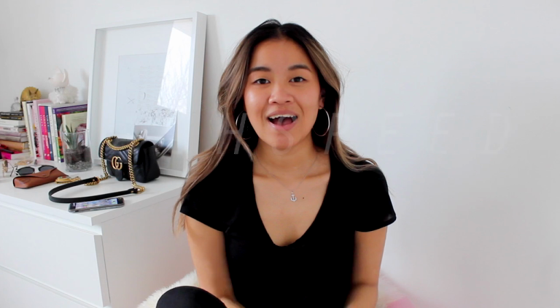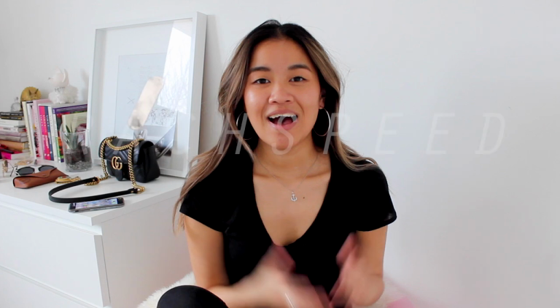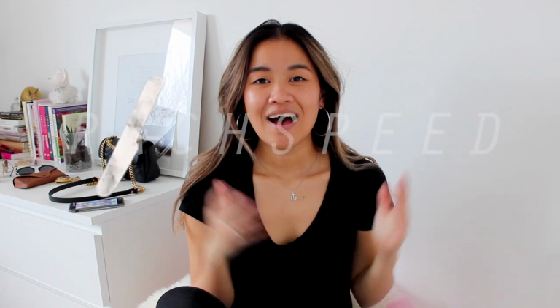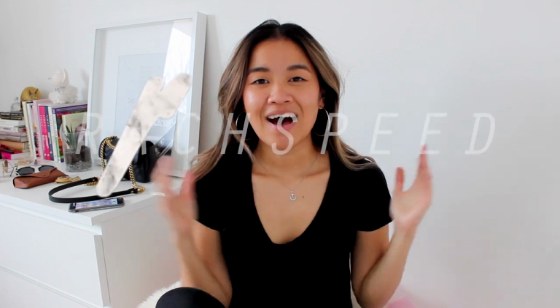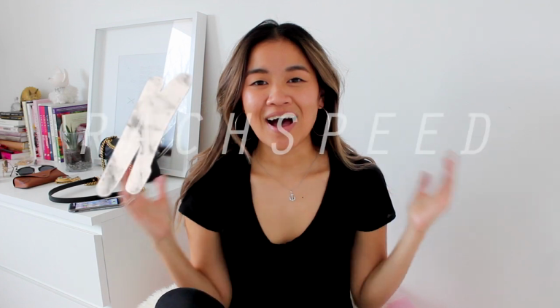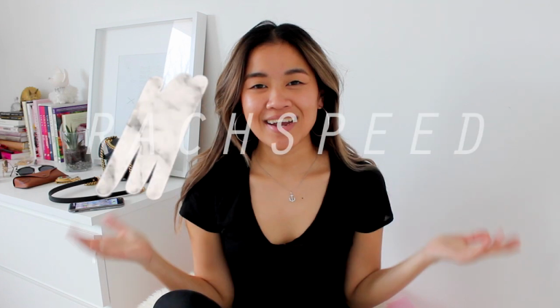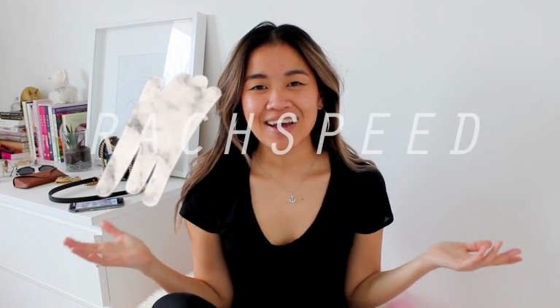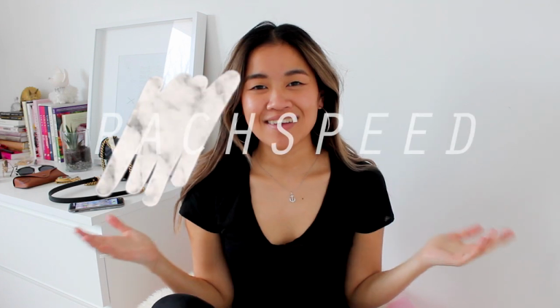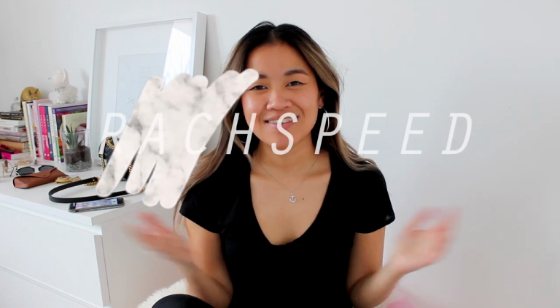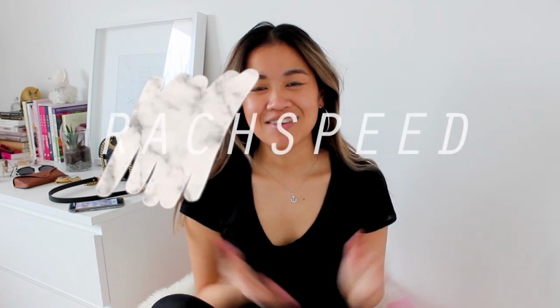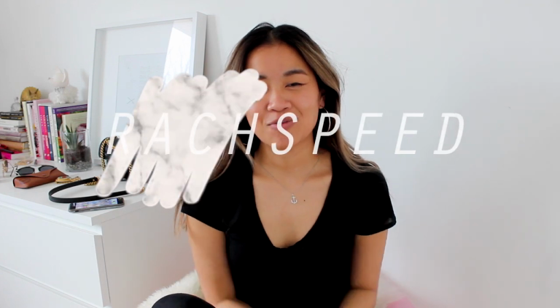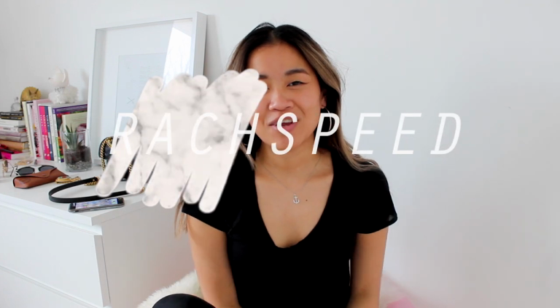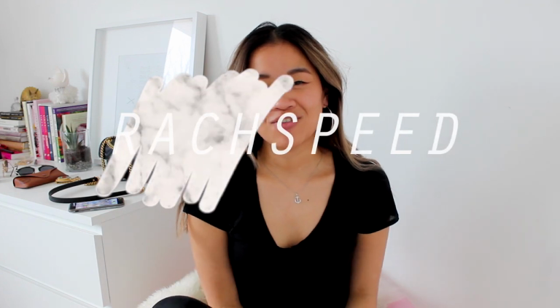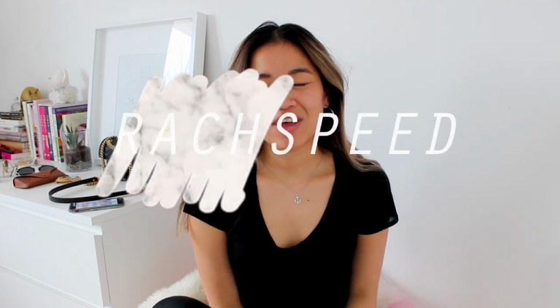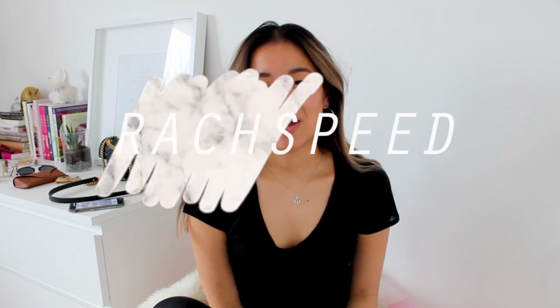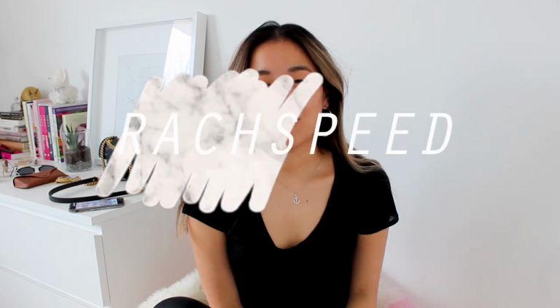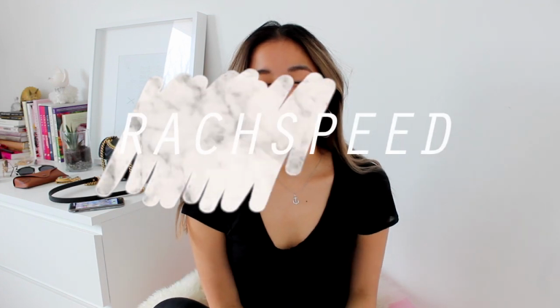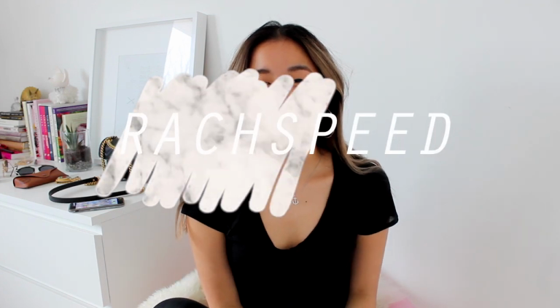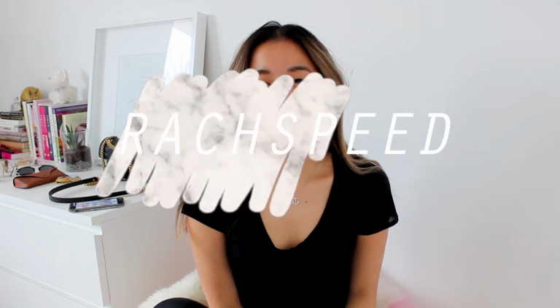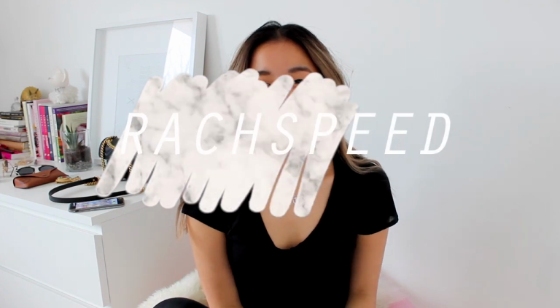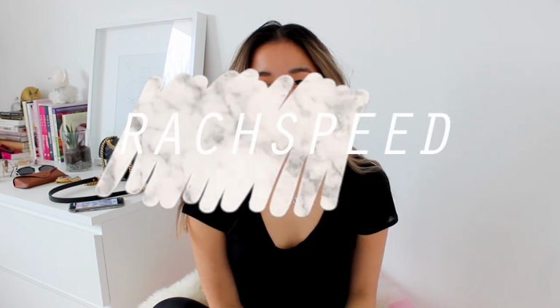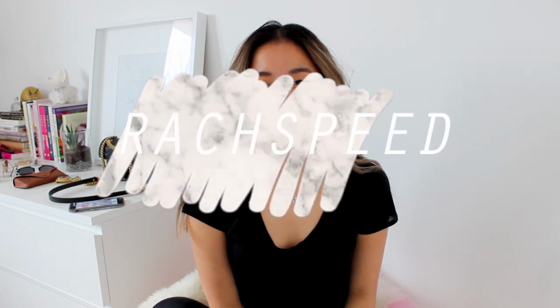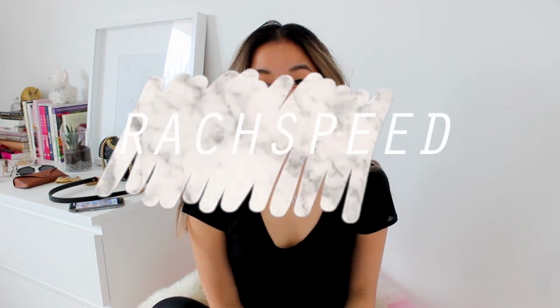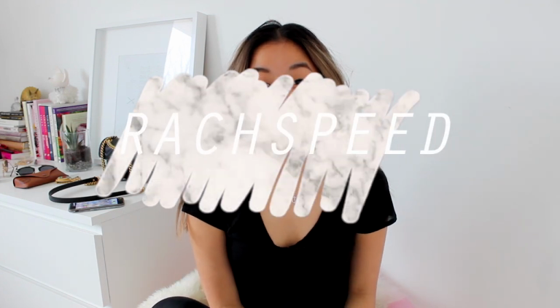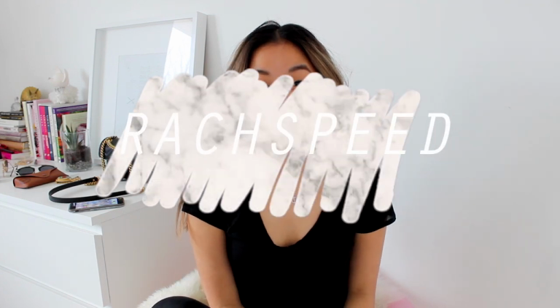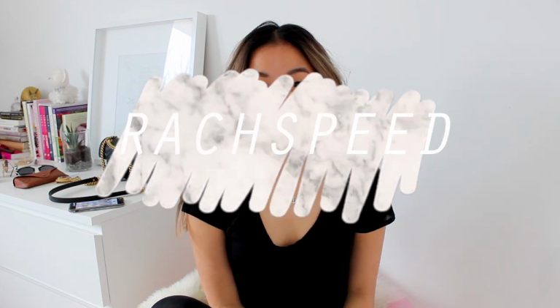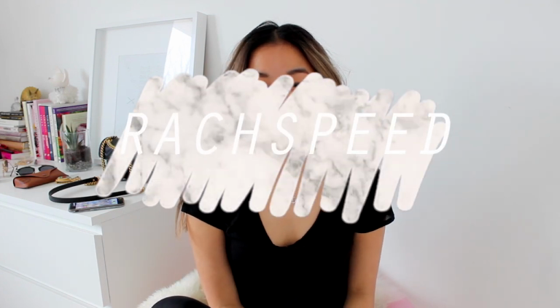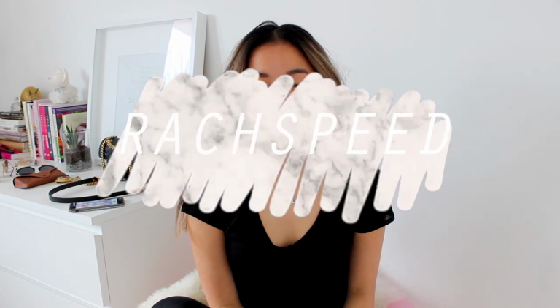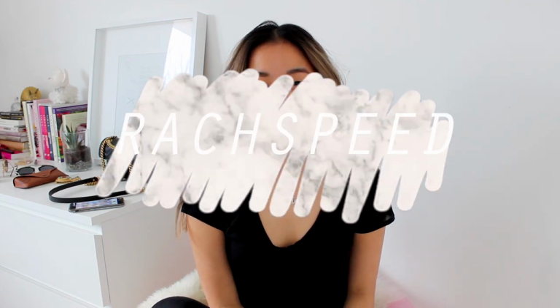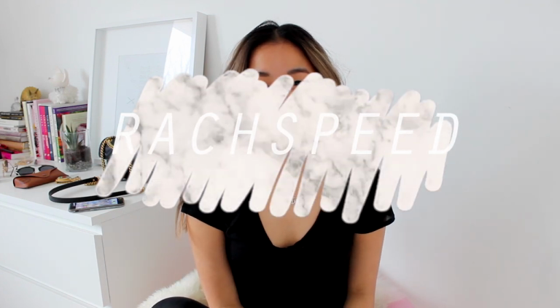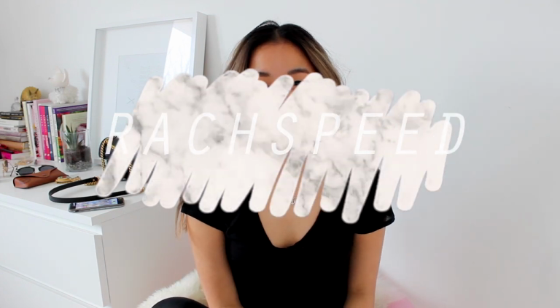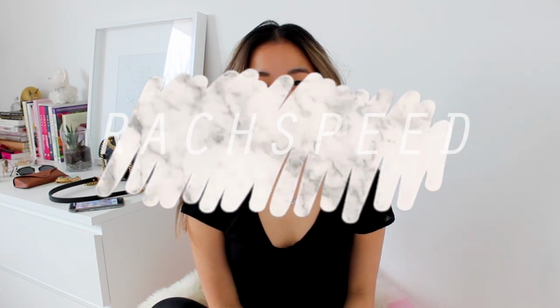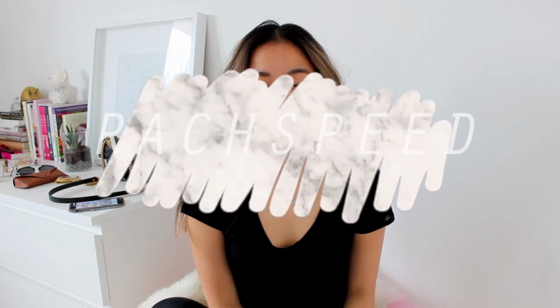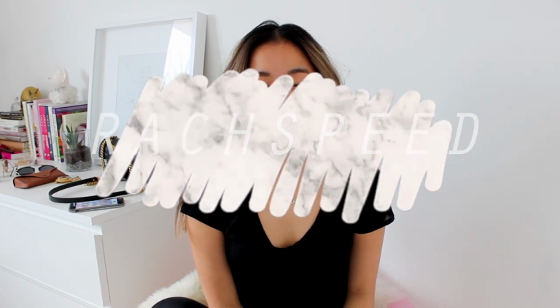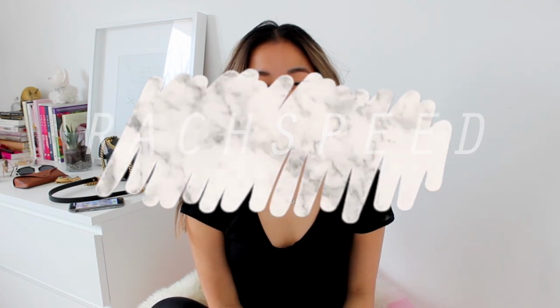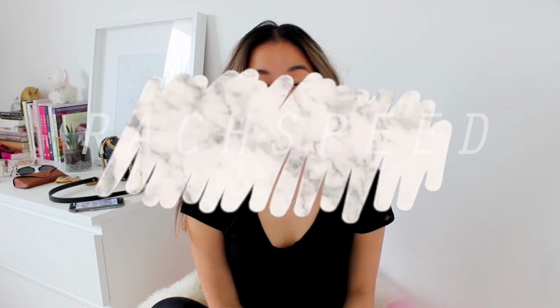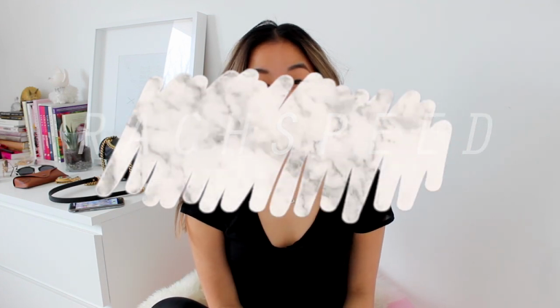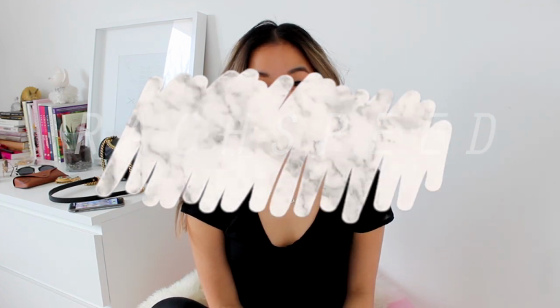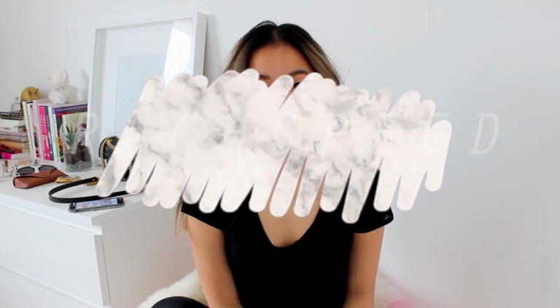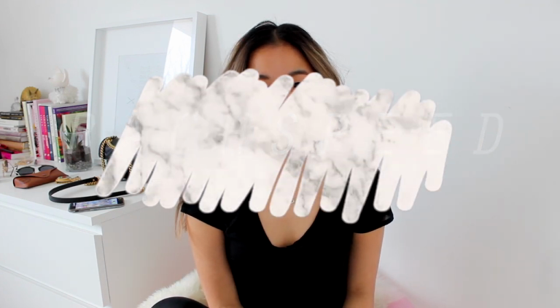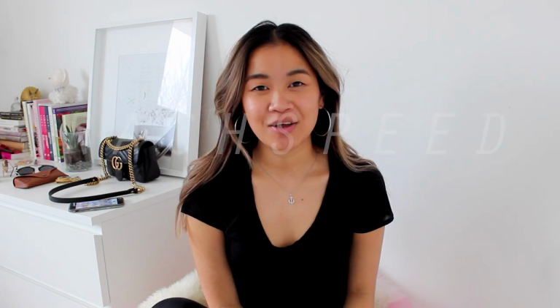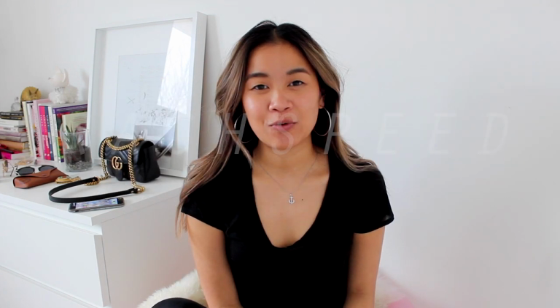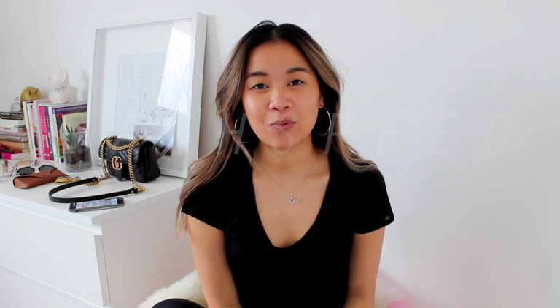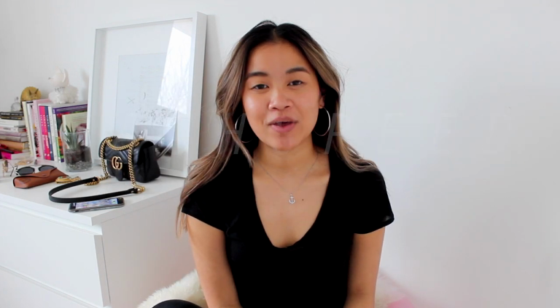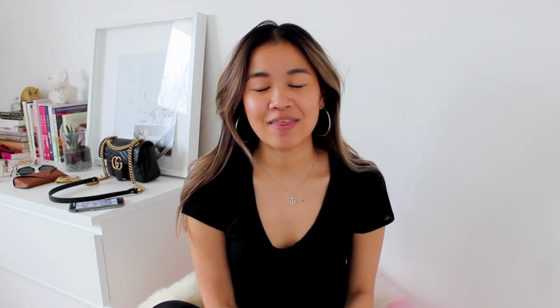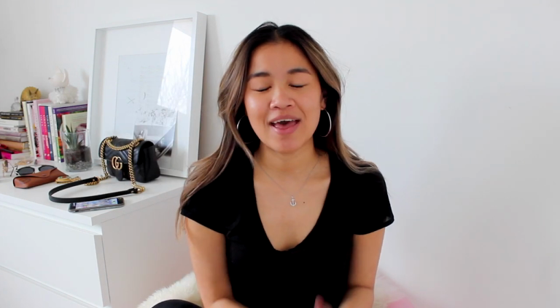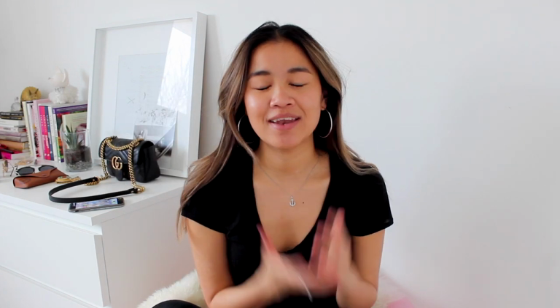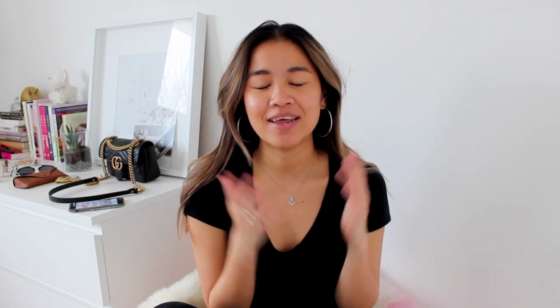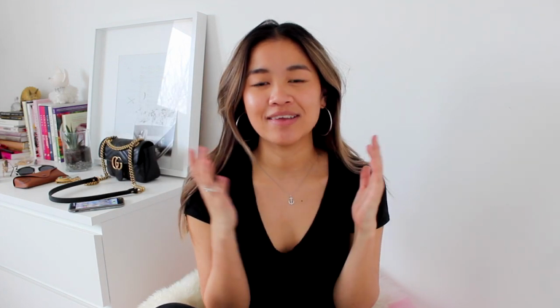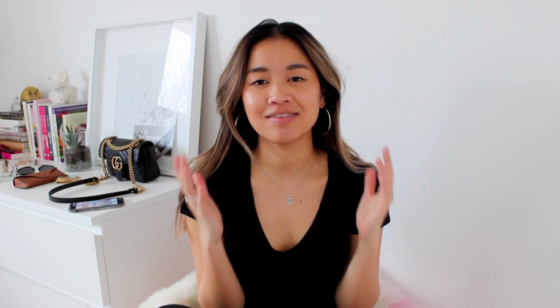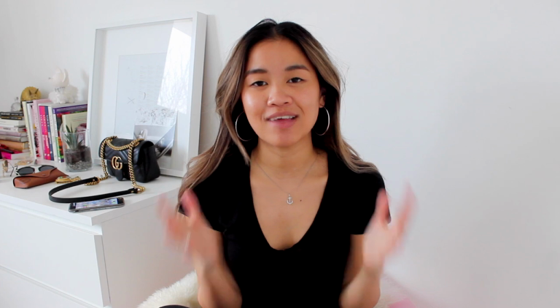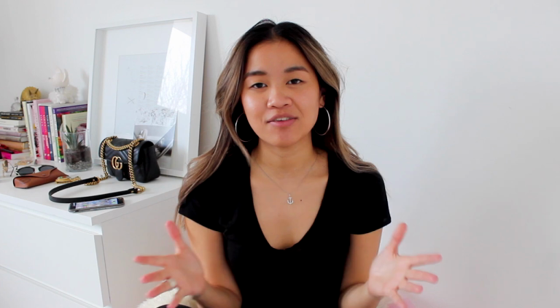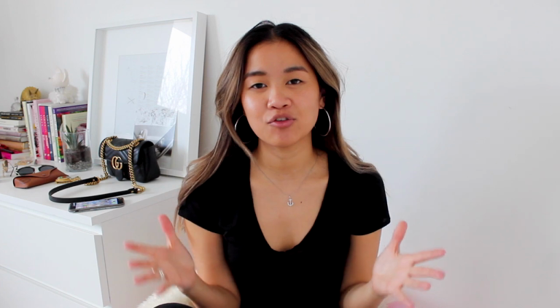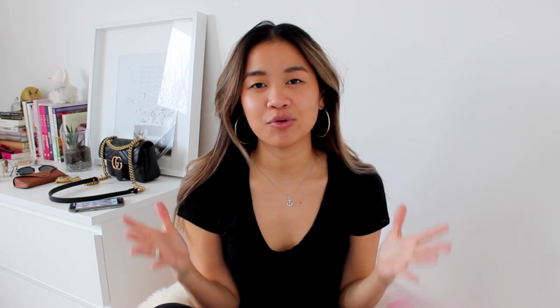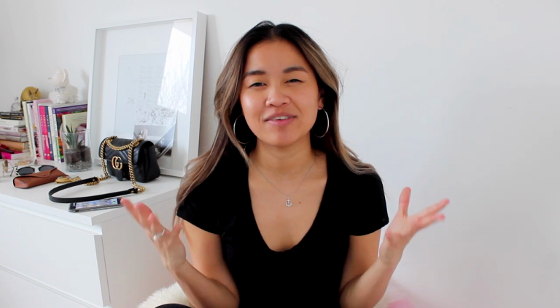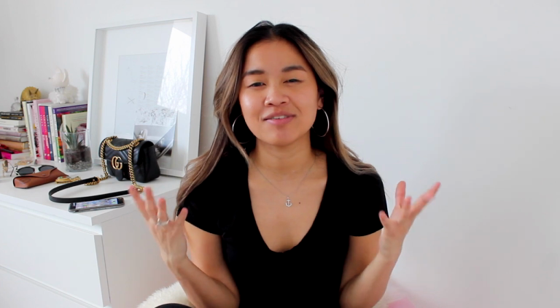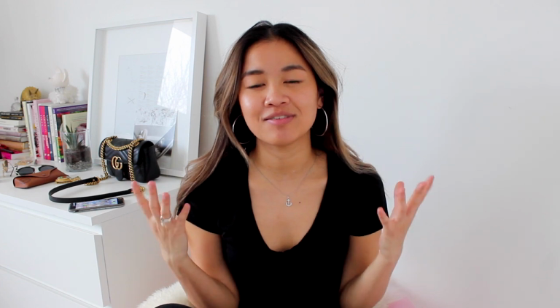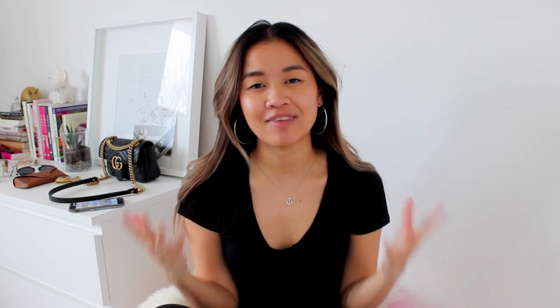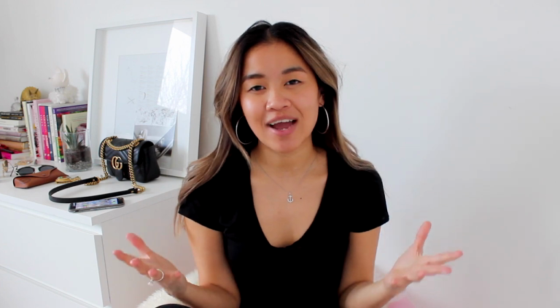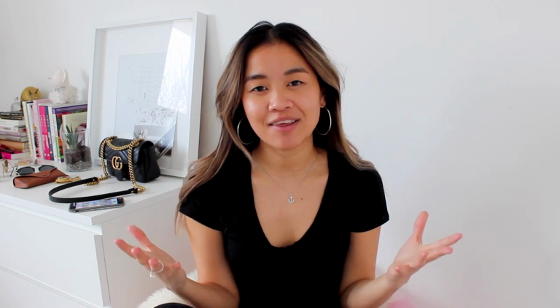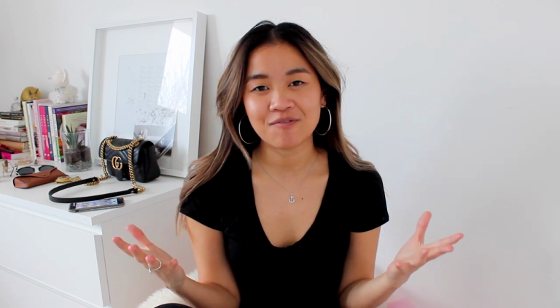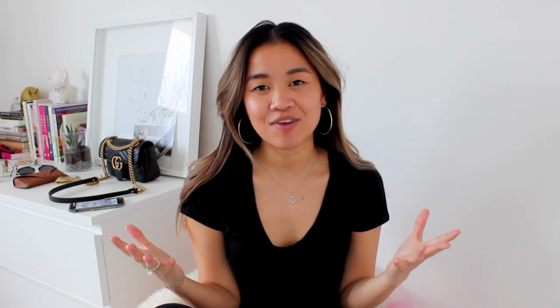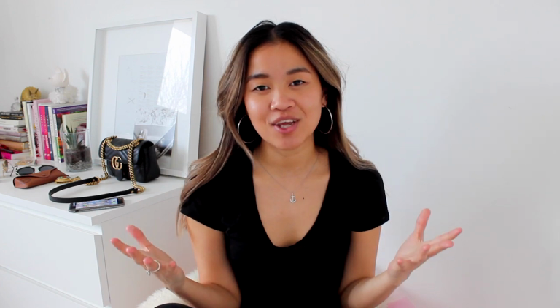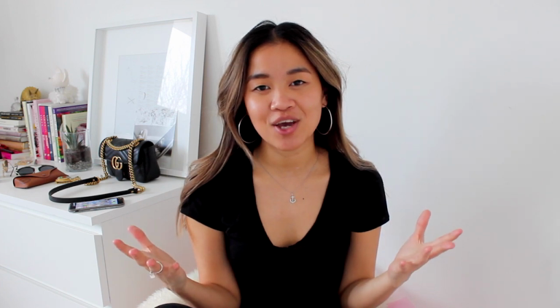Hi guys, it's Rachel and welcome back to my channel. Today I am back at it with an accessories styling video.